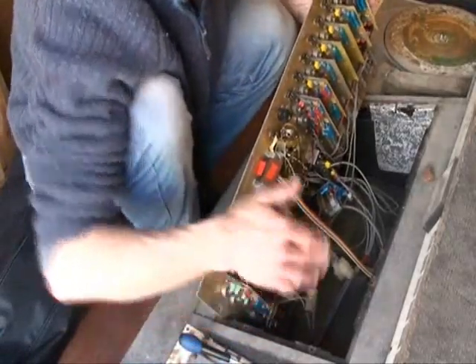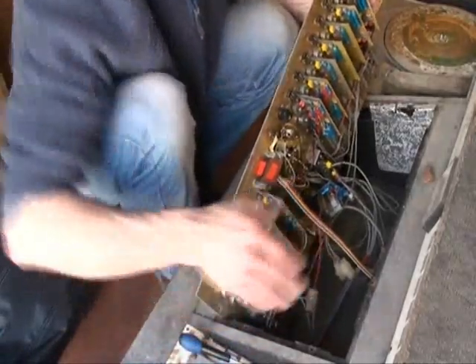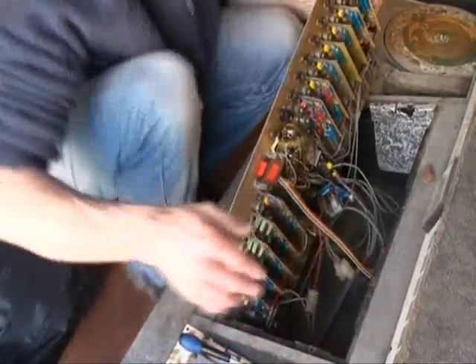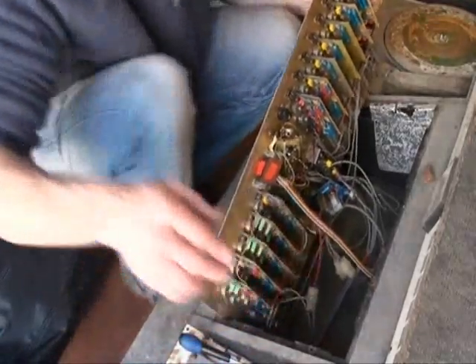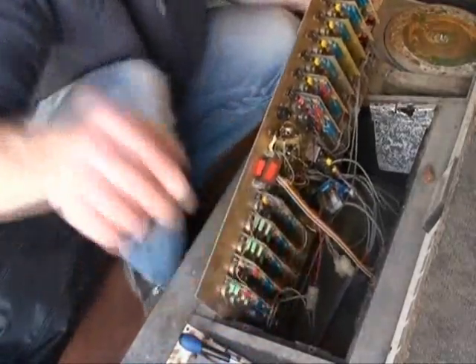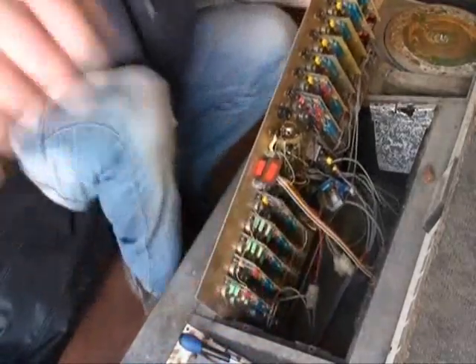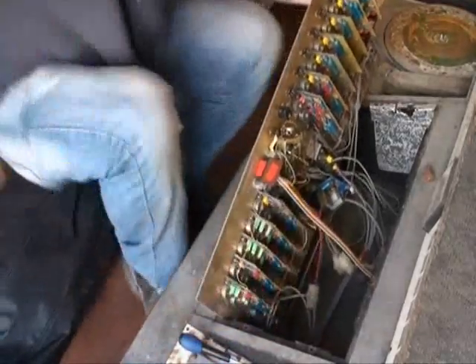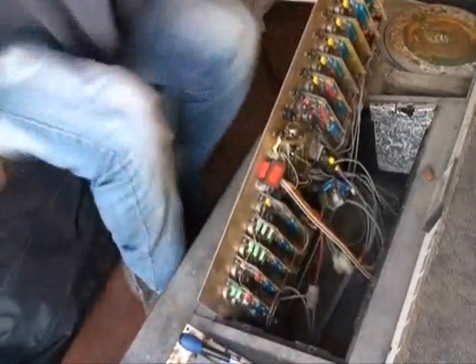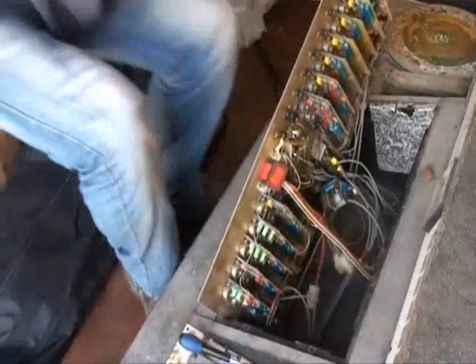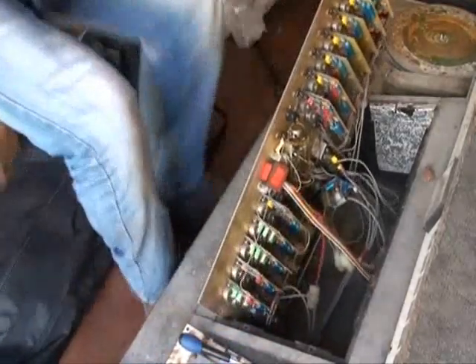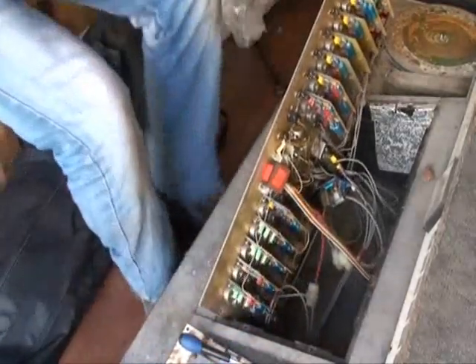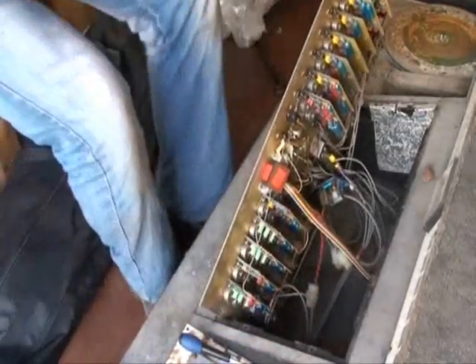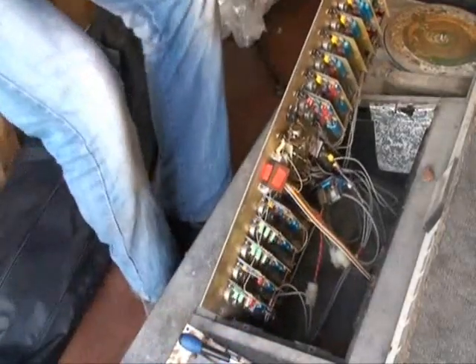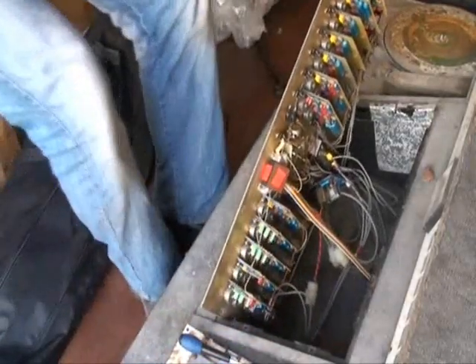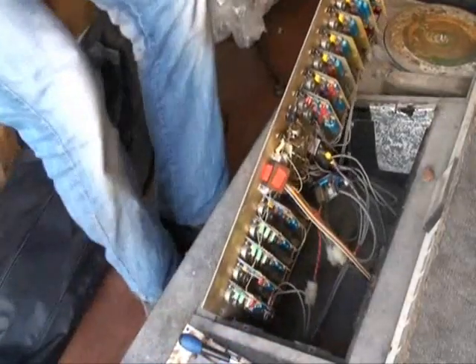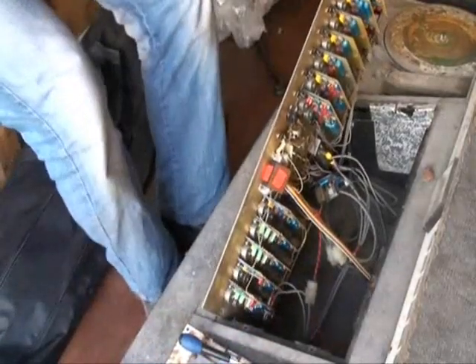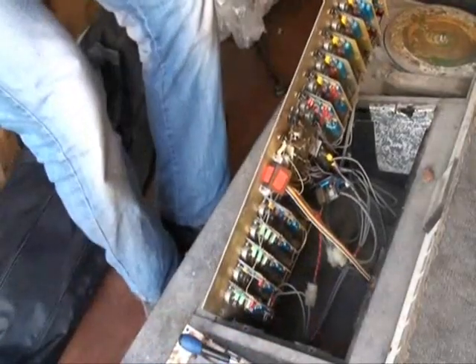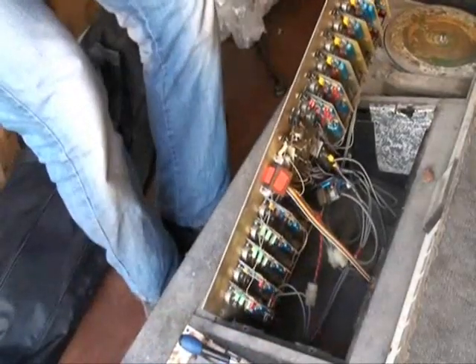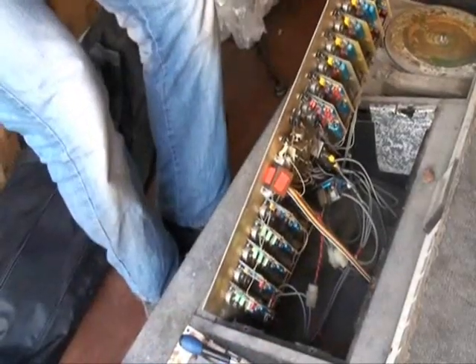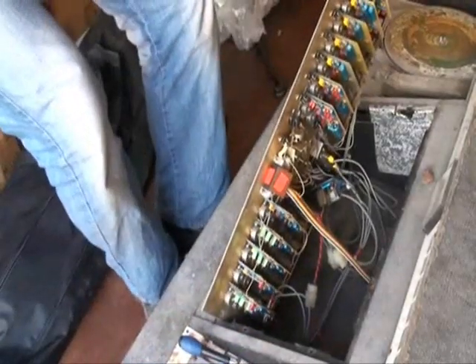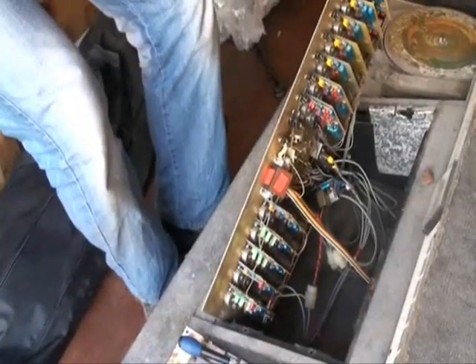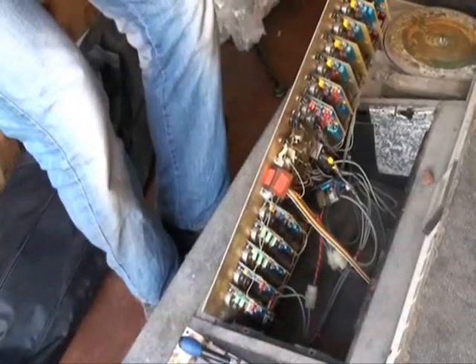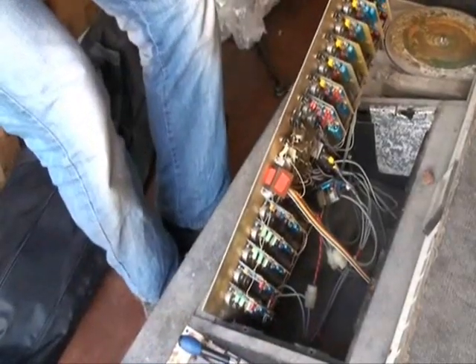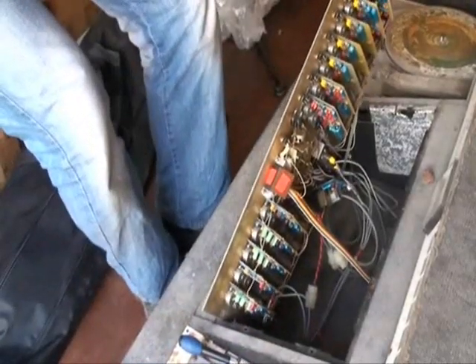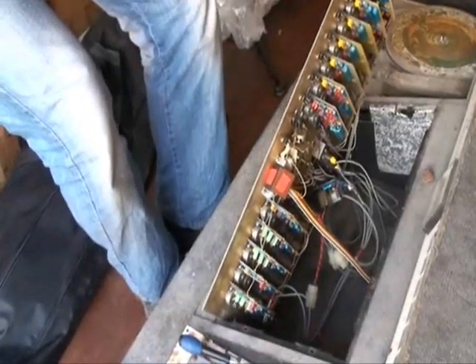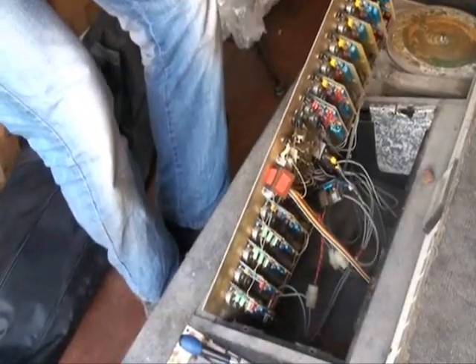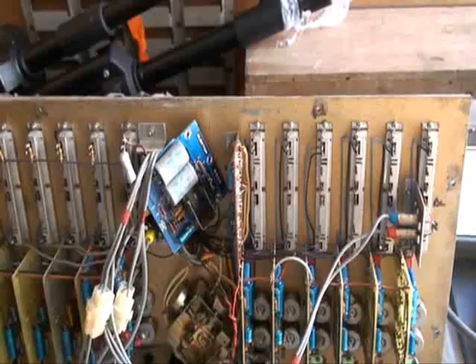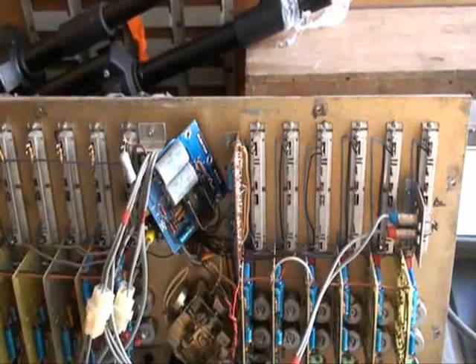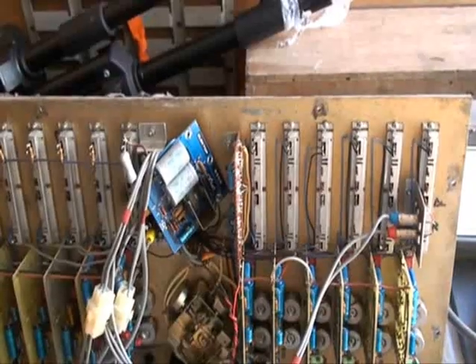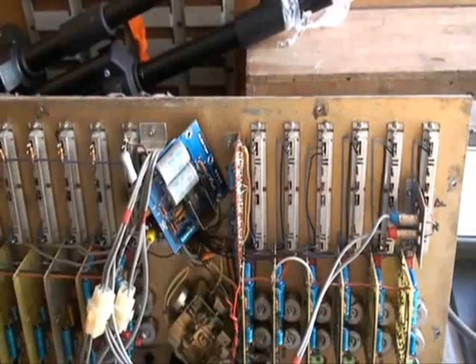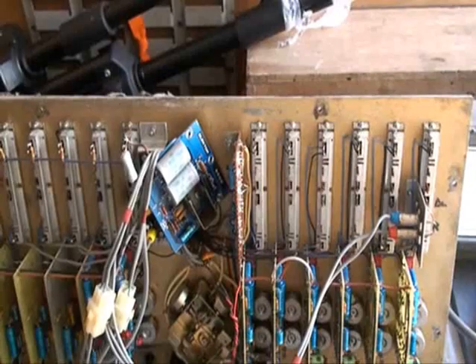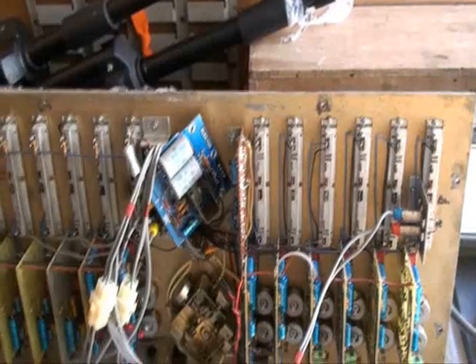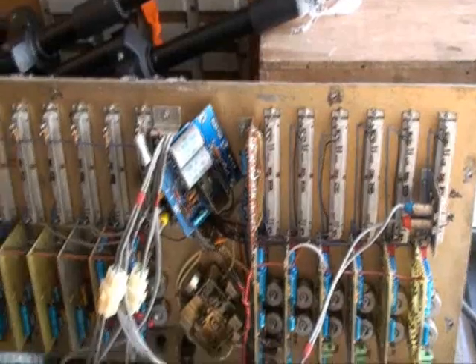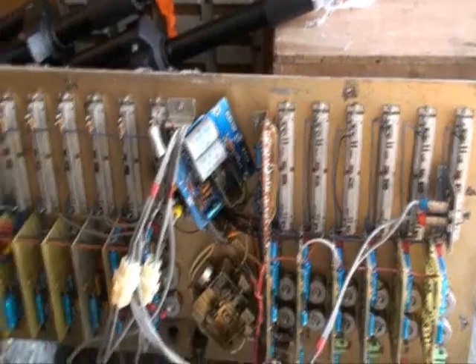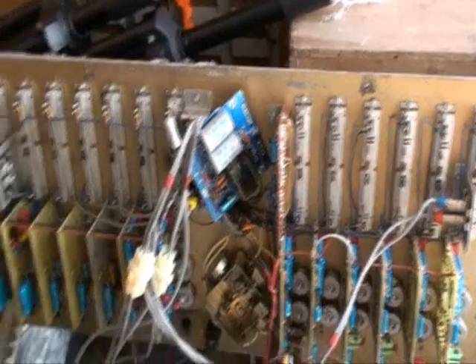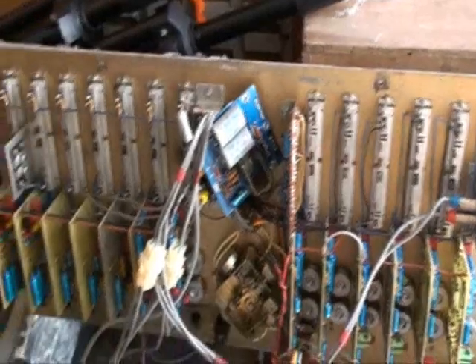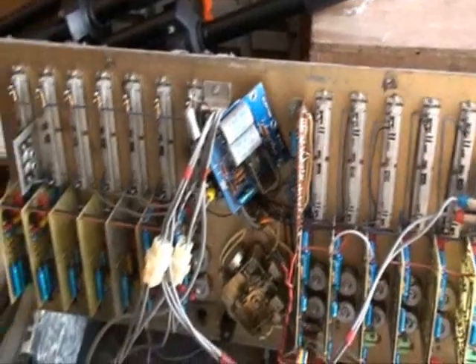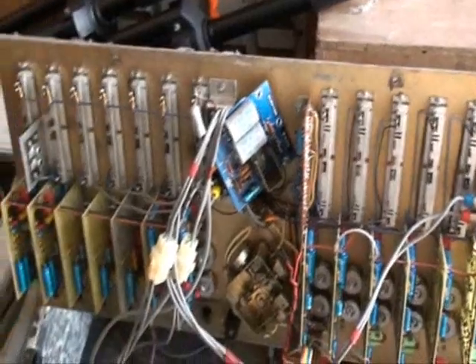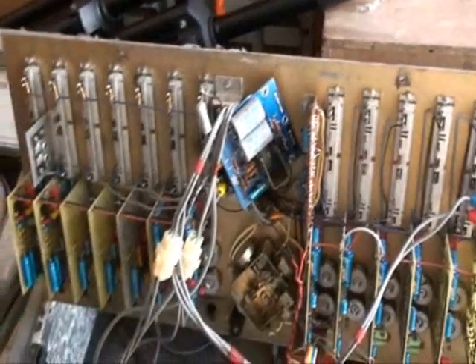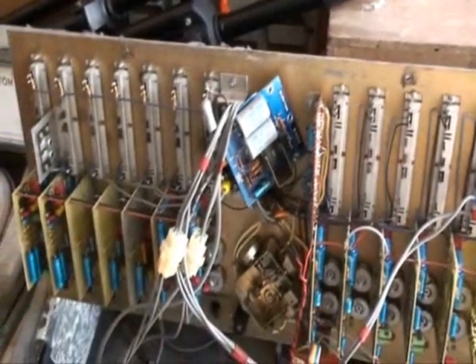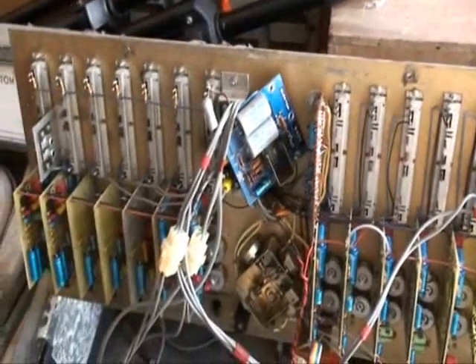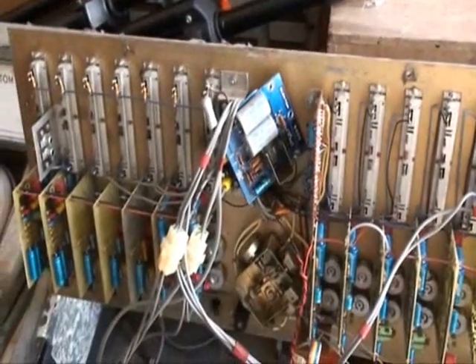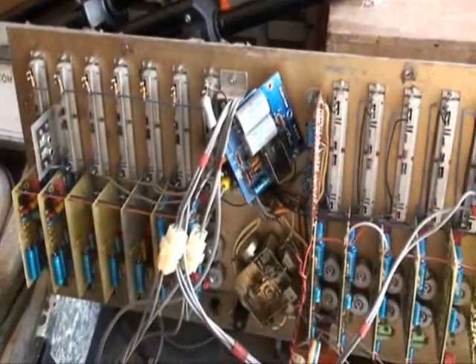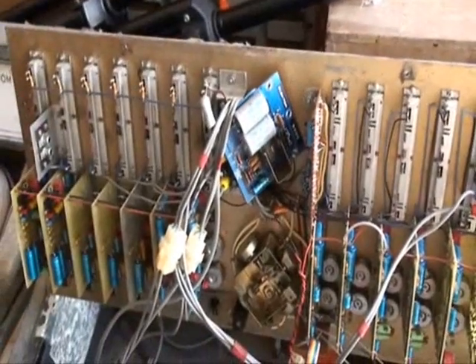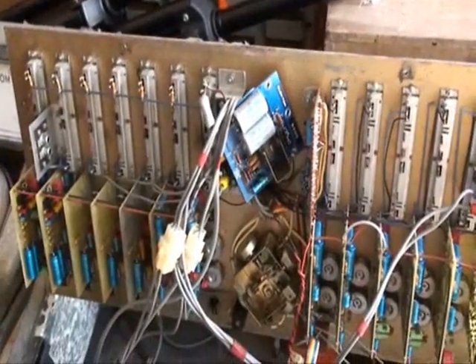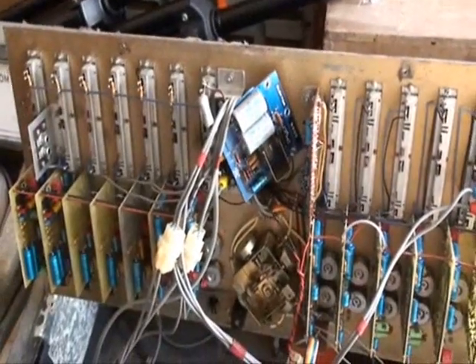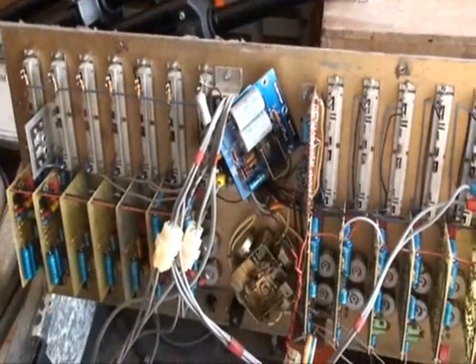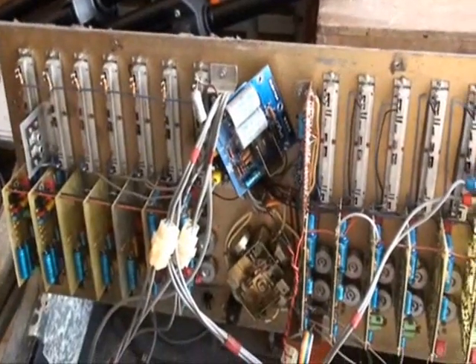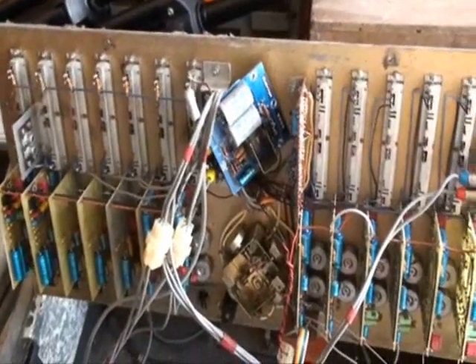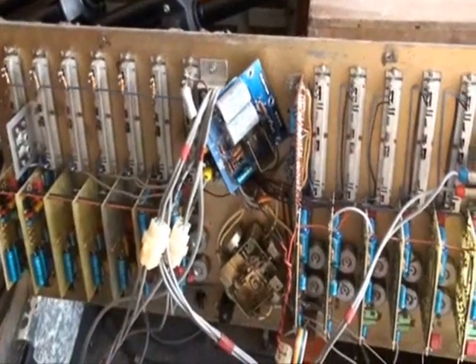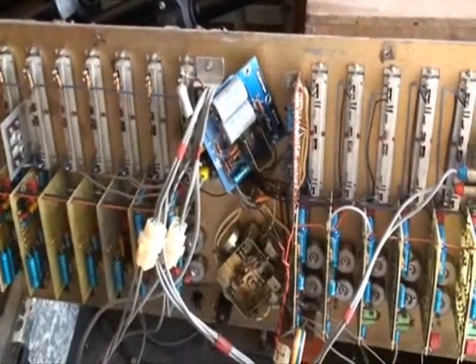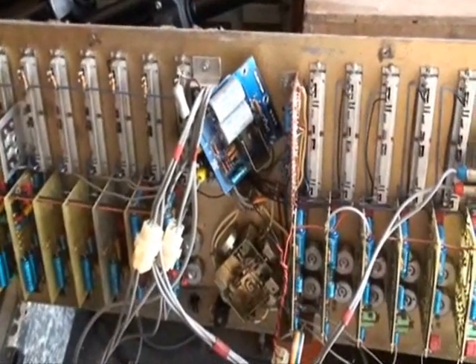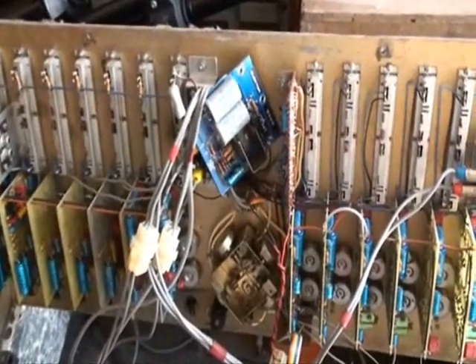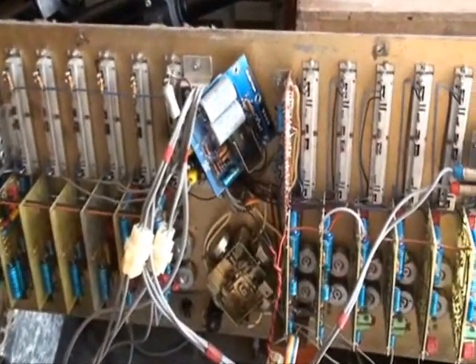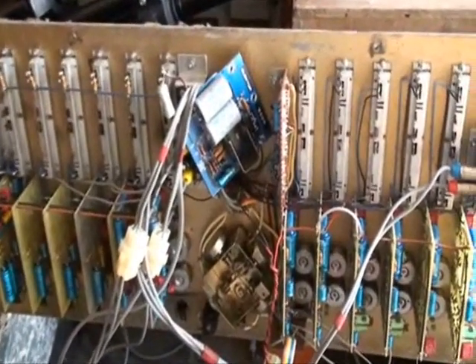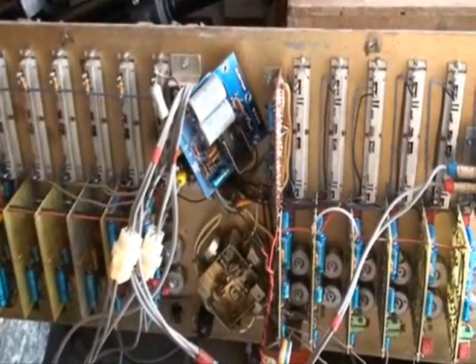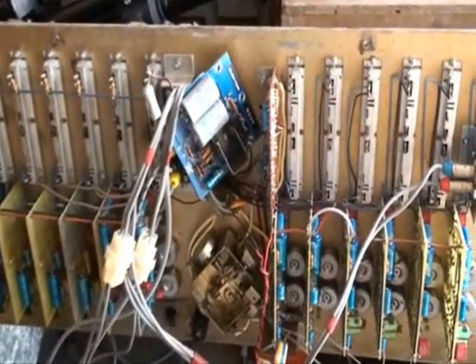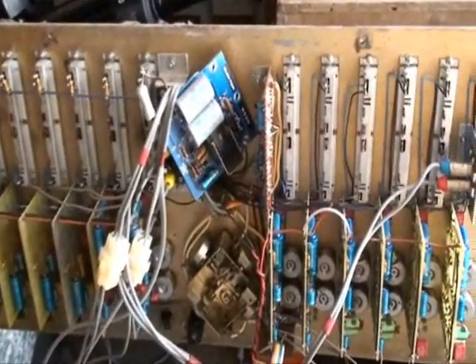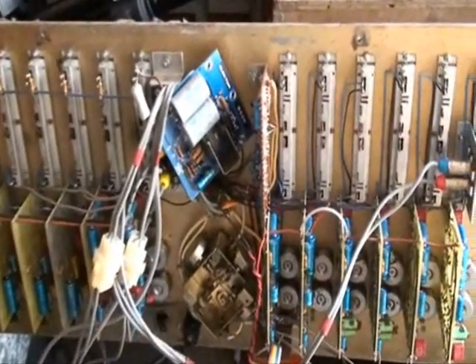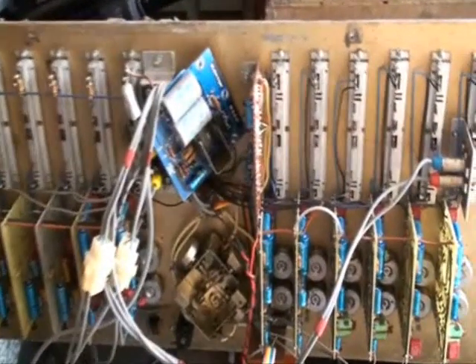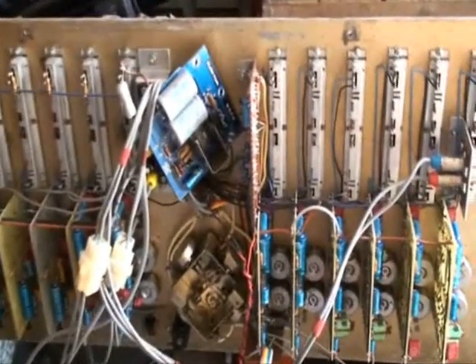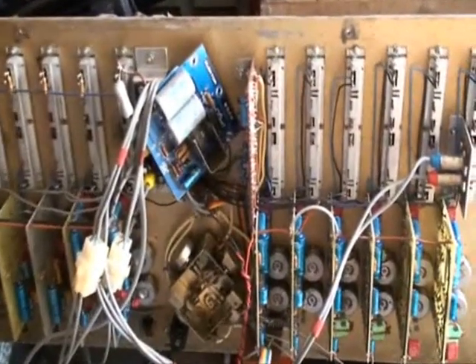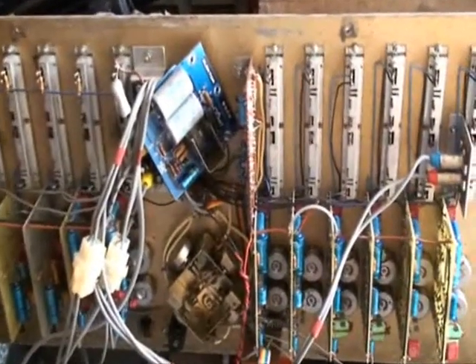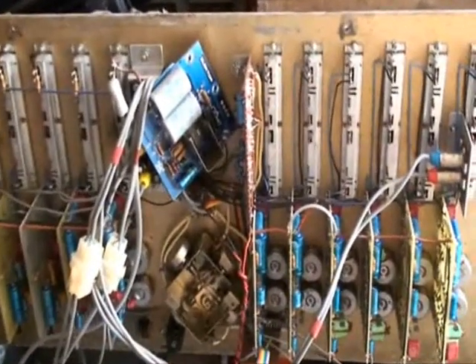Hold on, I'm going to pause it here and close it up. Right, there we go — looks in relatively good condition.